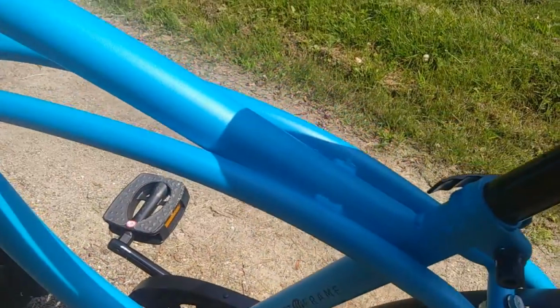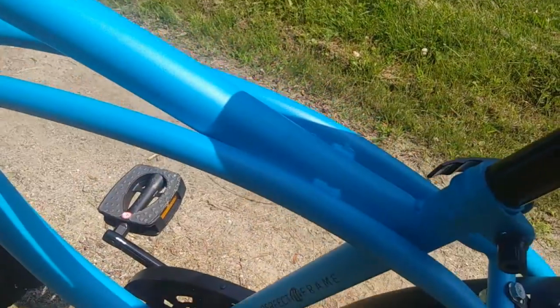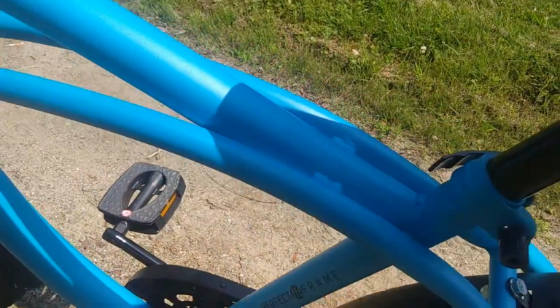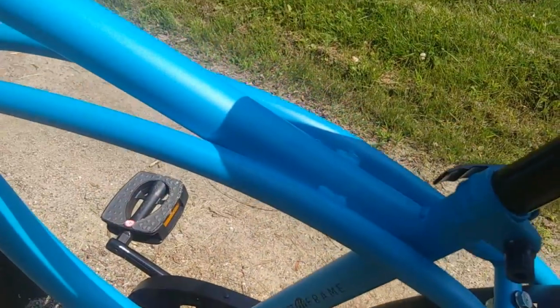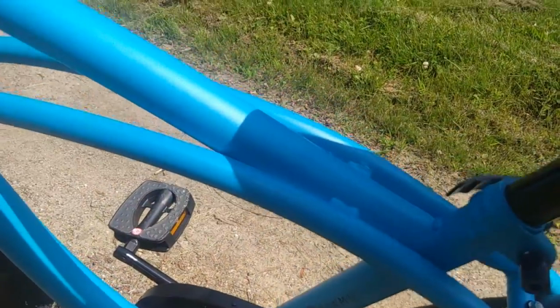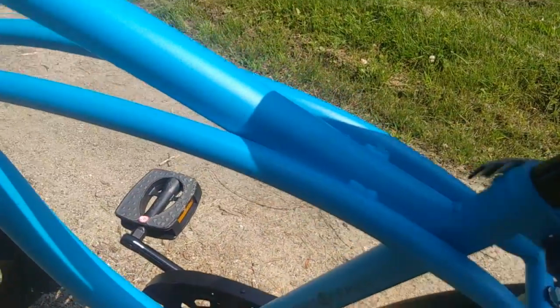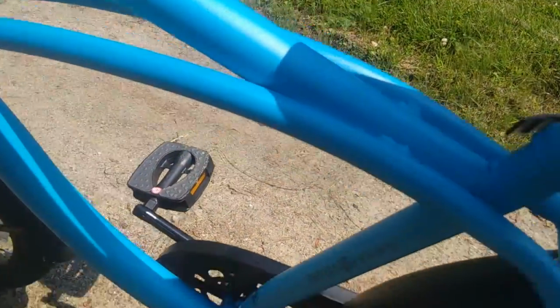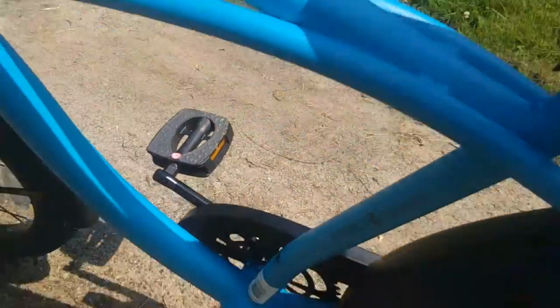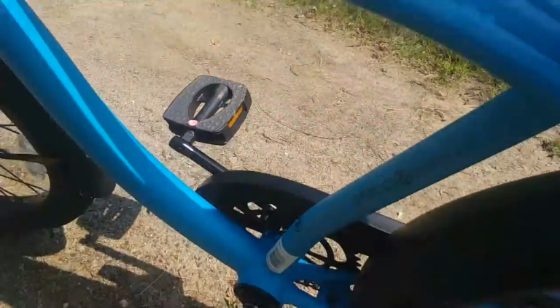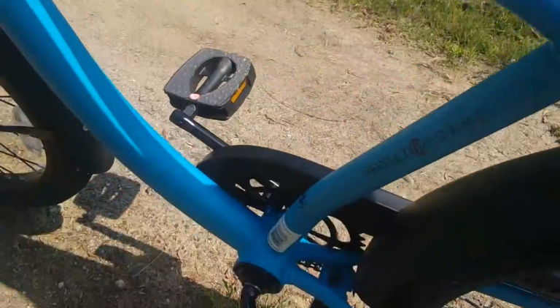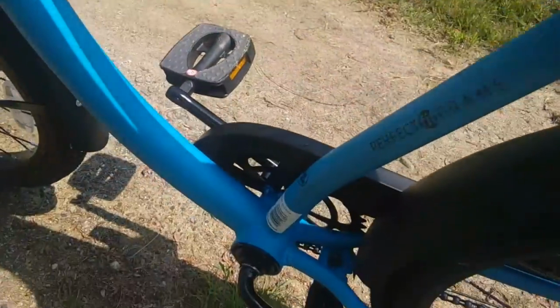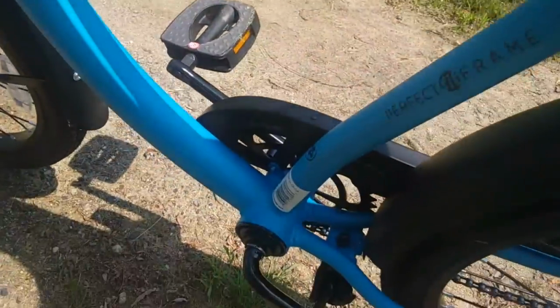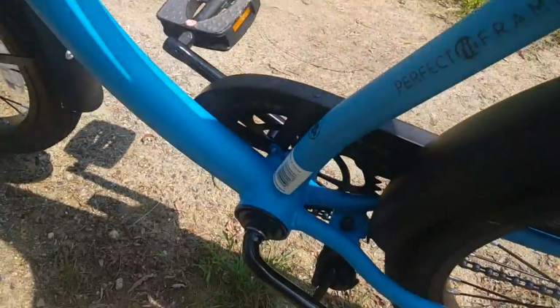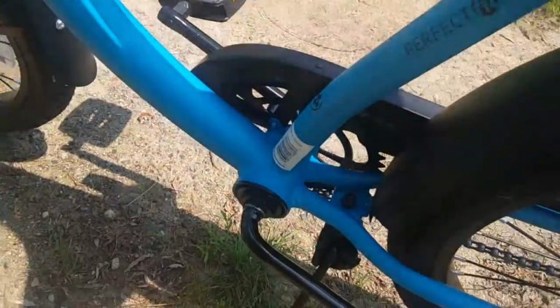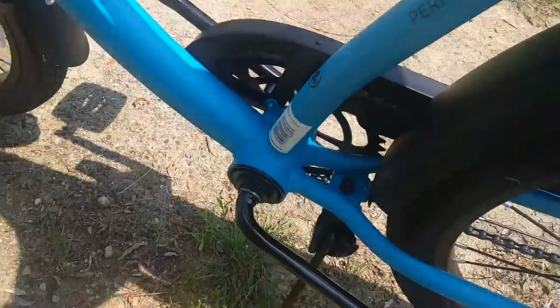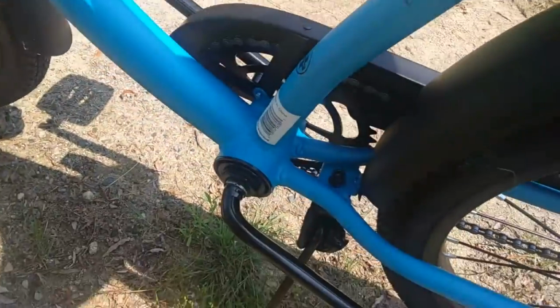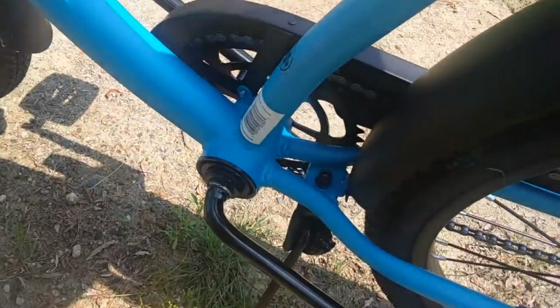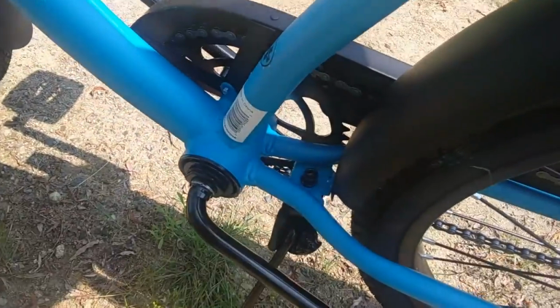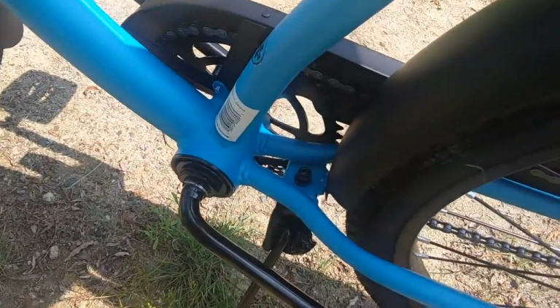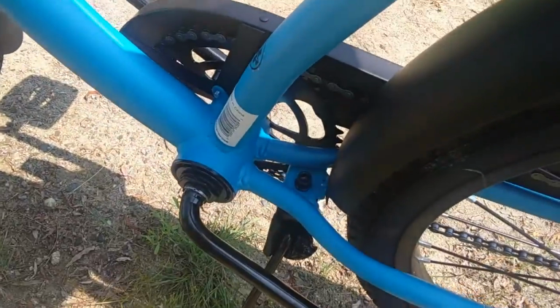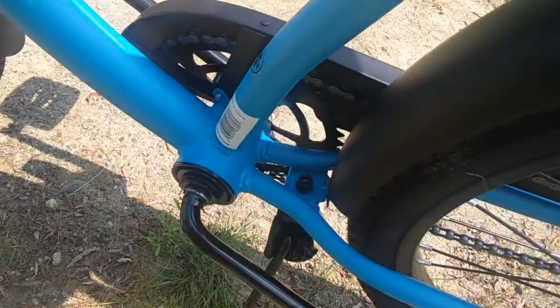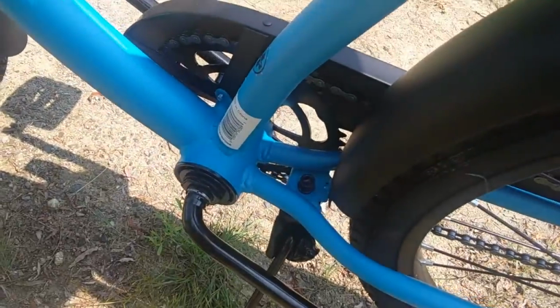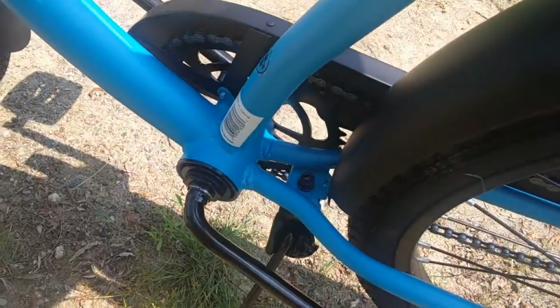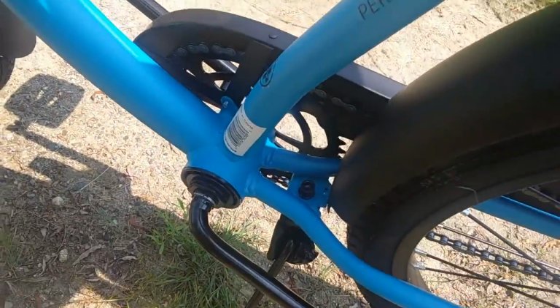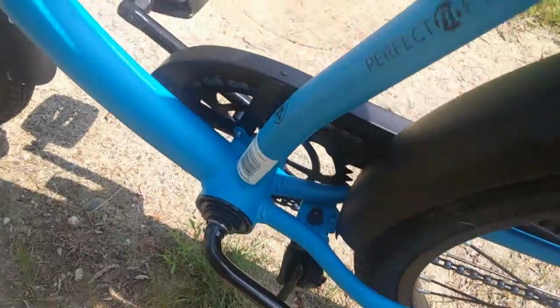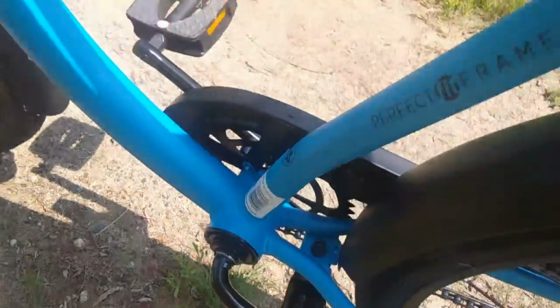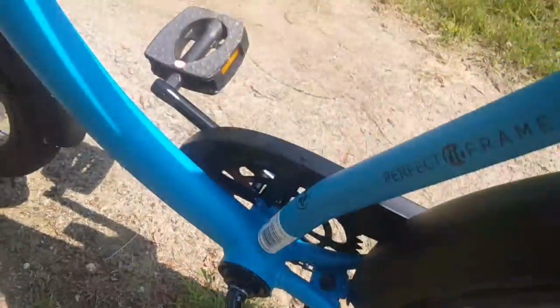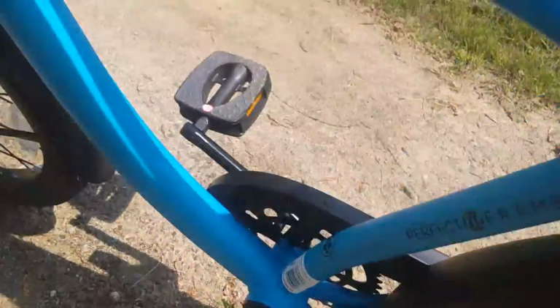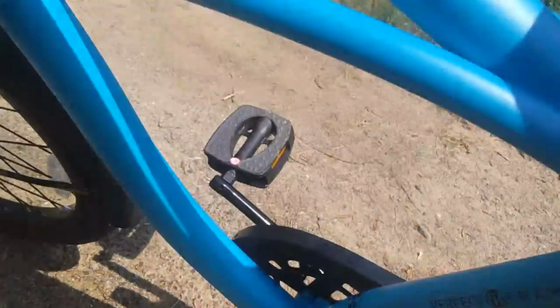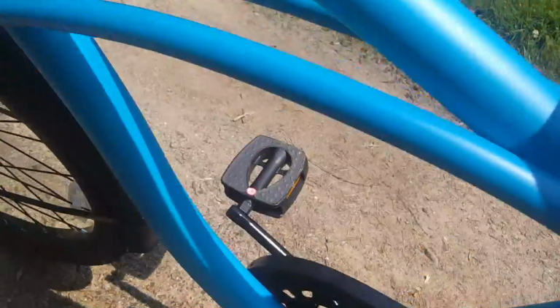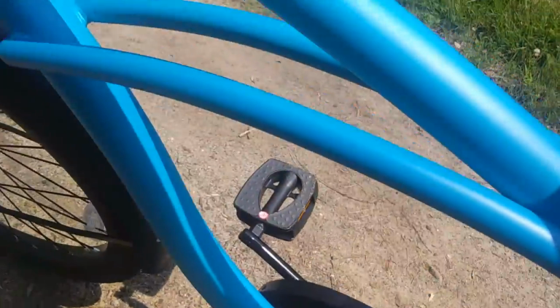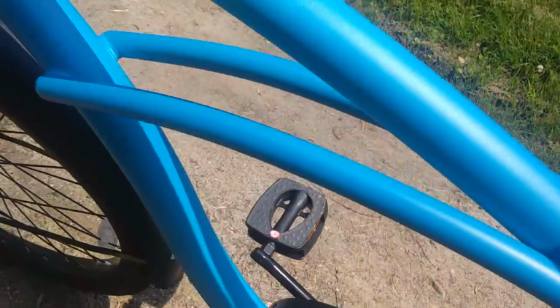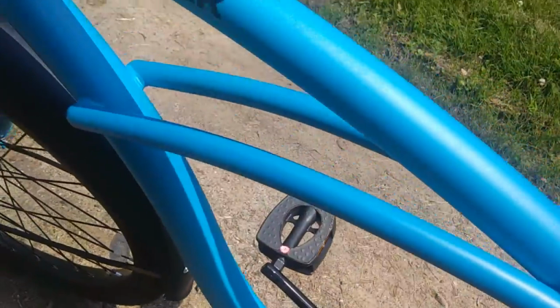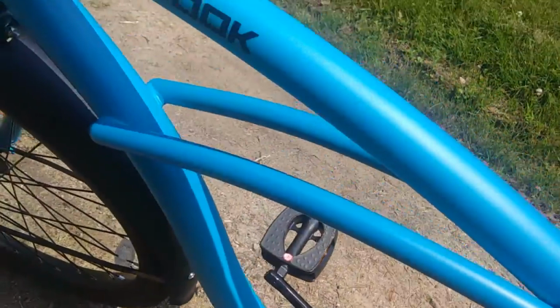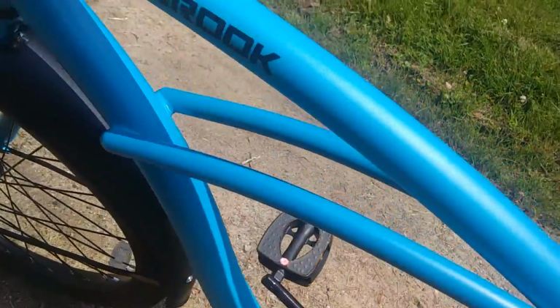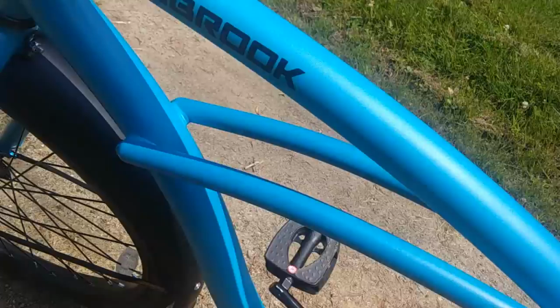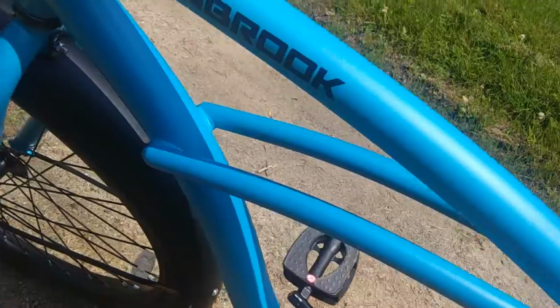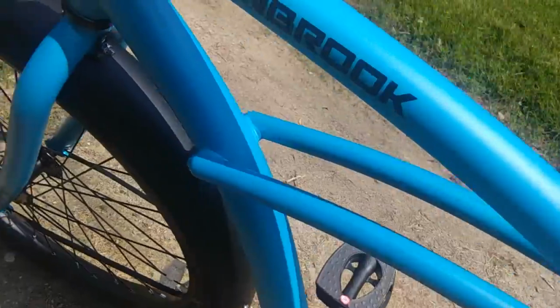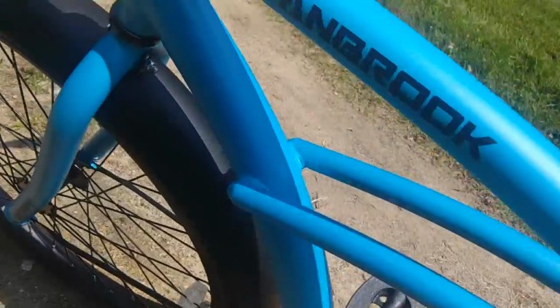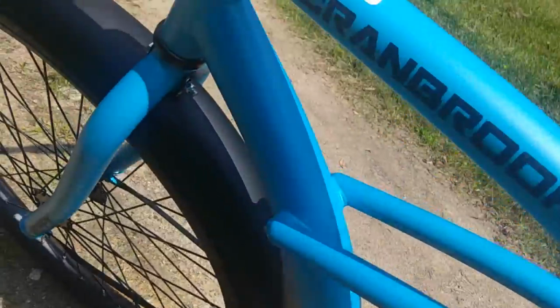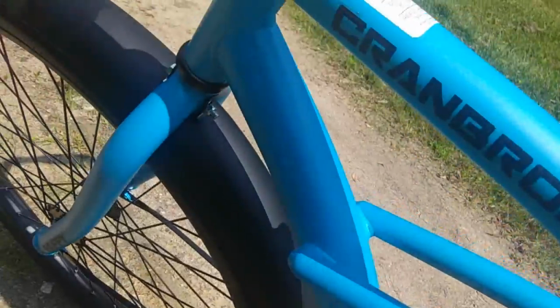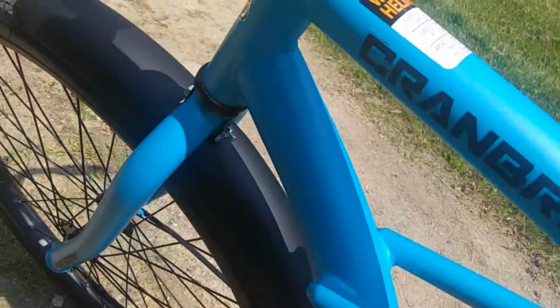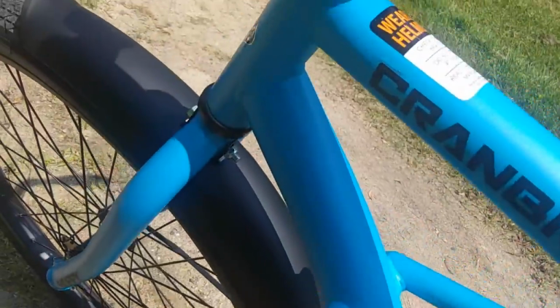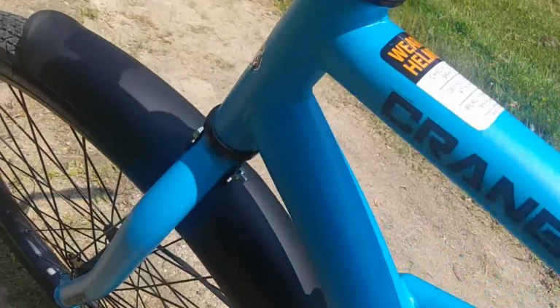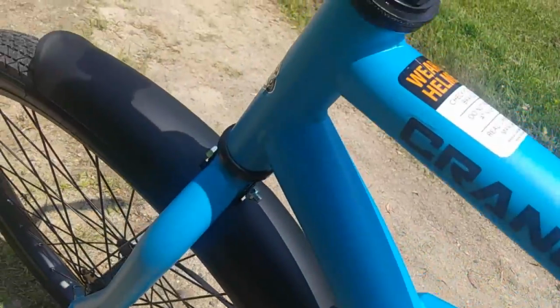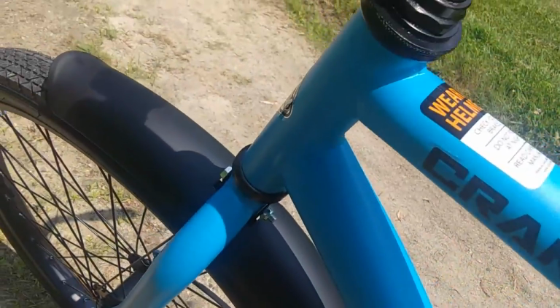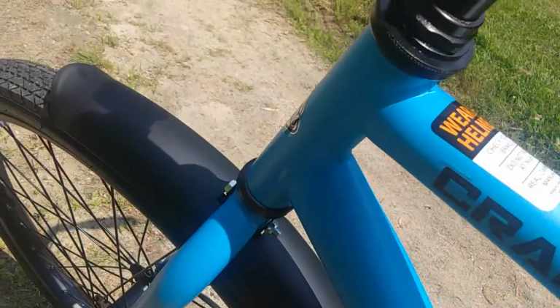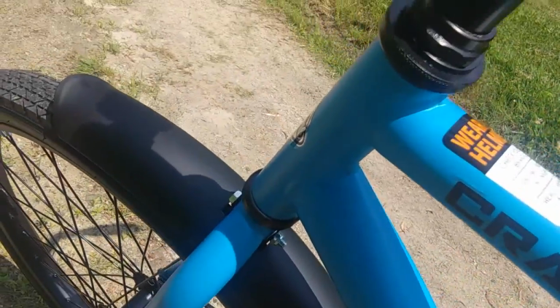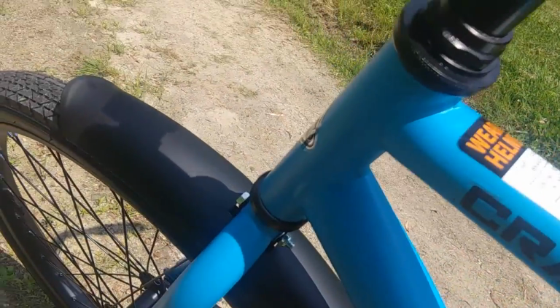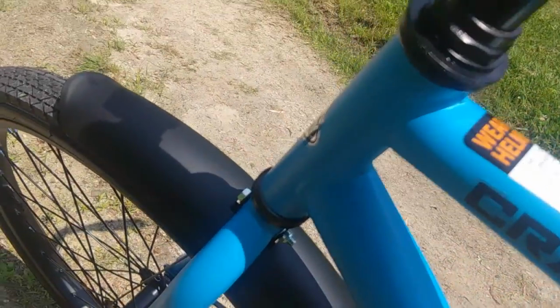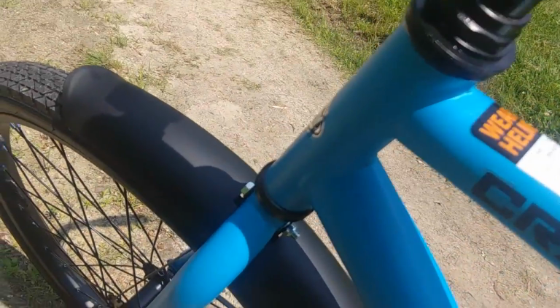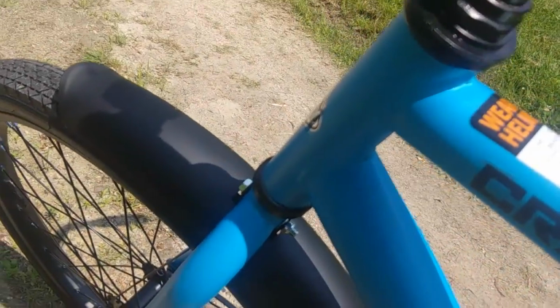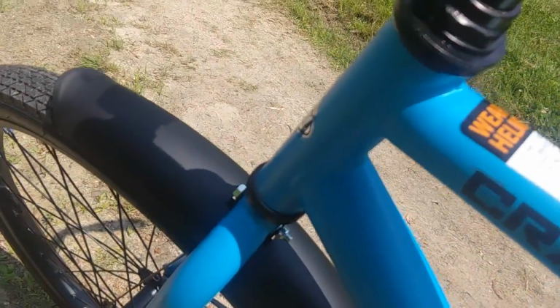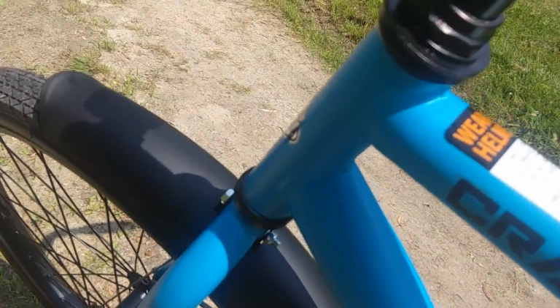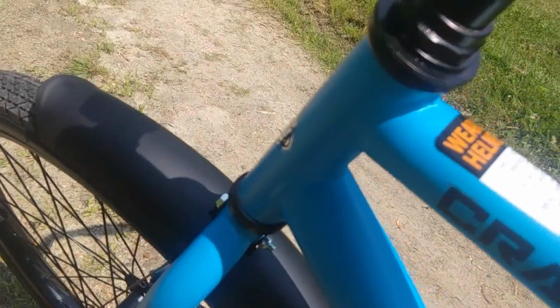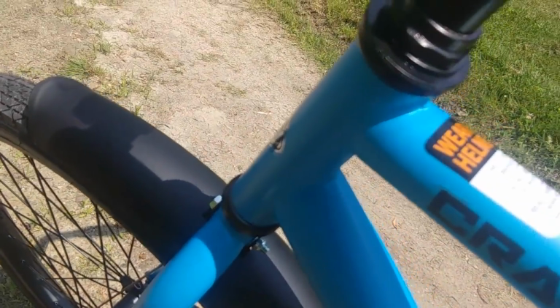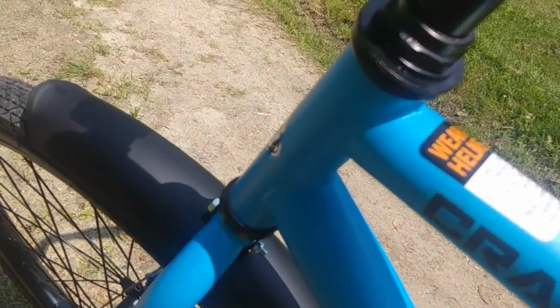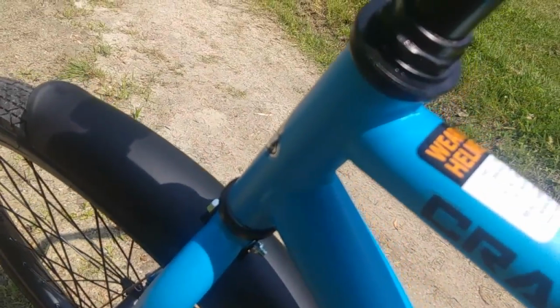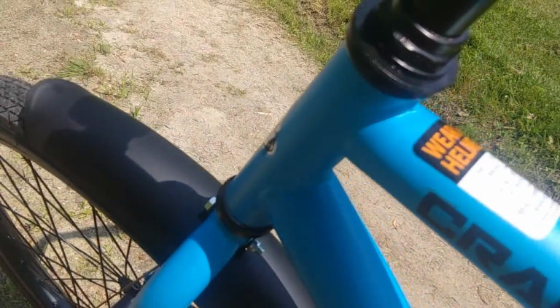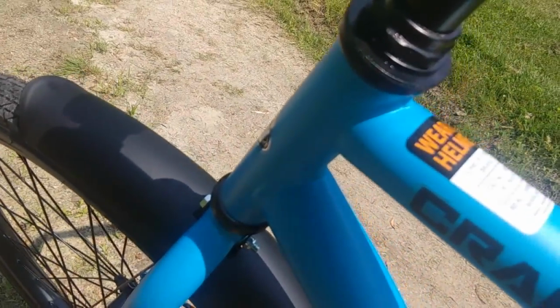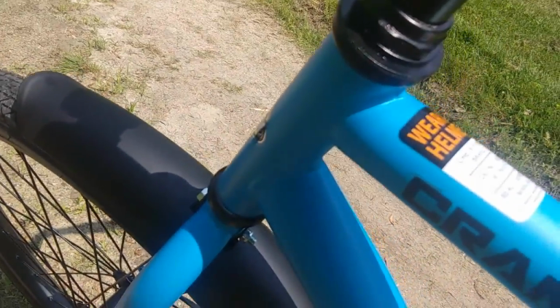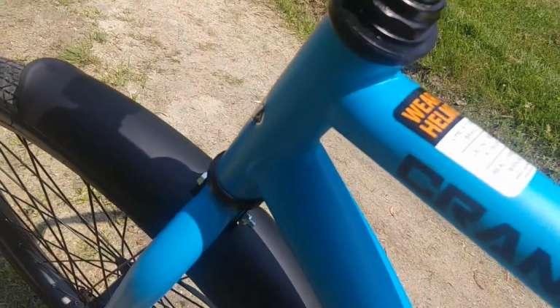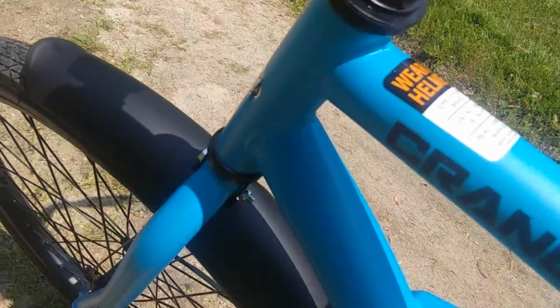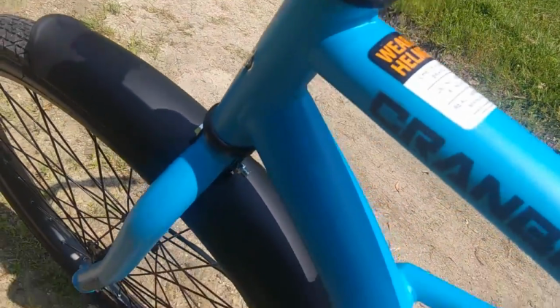The welds, which seem to be the case for all Cranbrooks, are a bit sloppy — except on this one's head tubes. Those are pretty good.